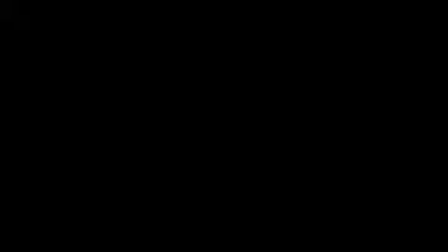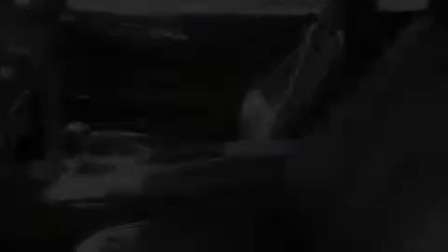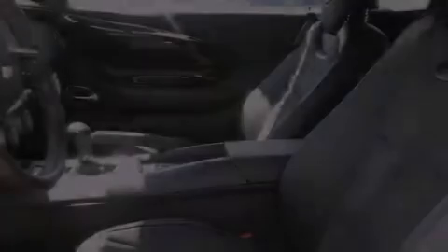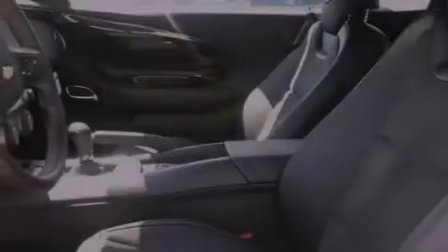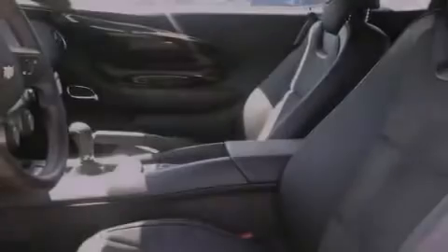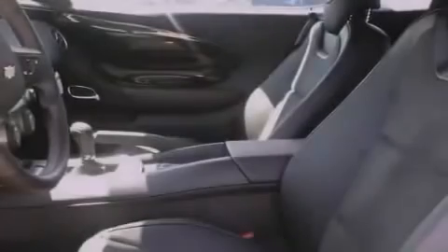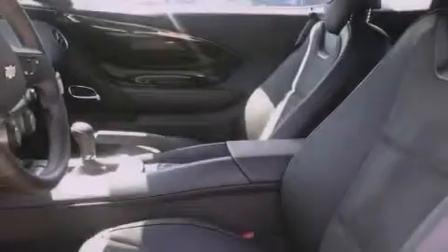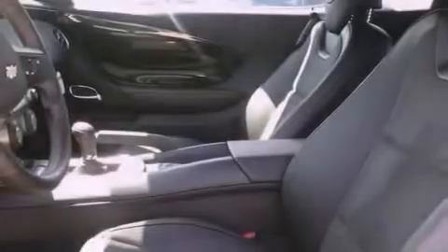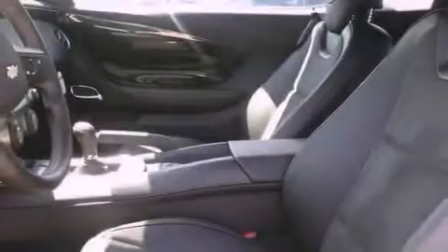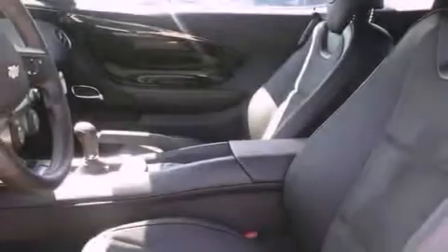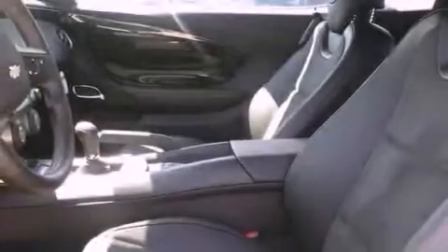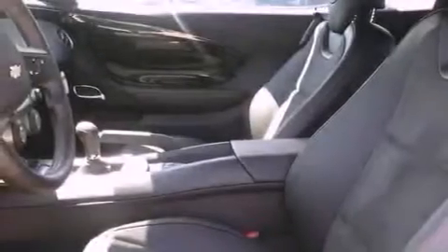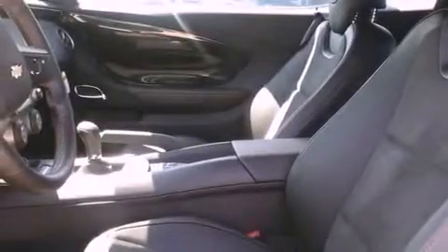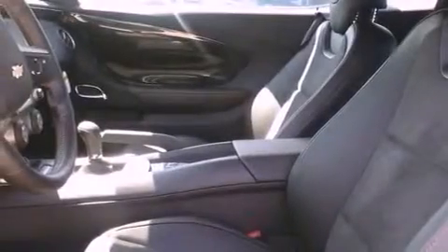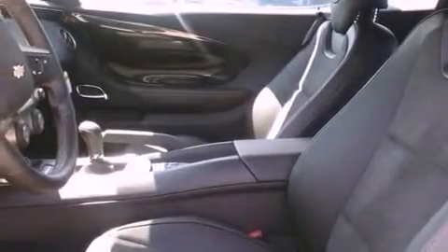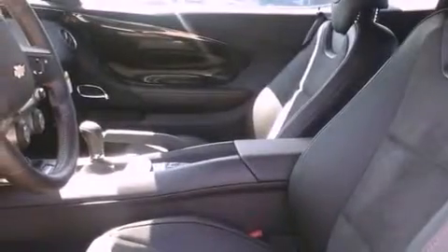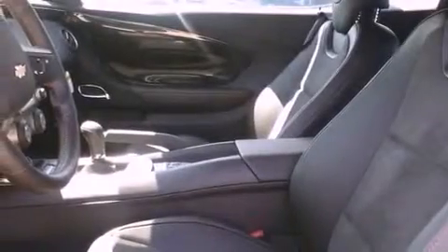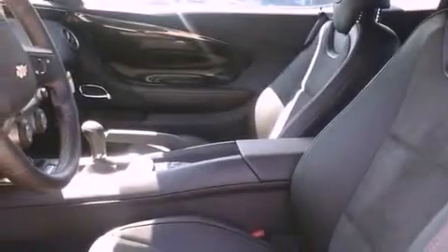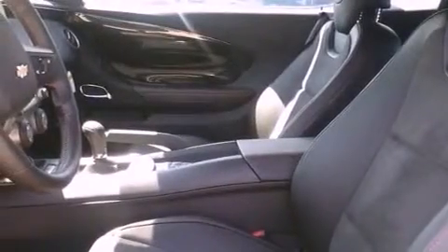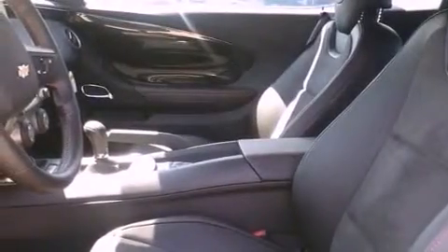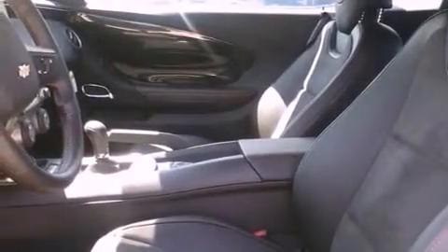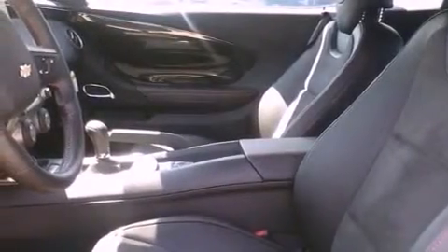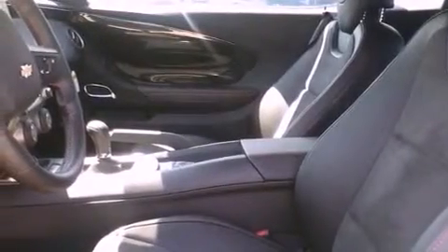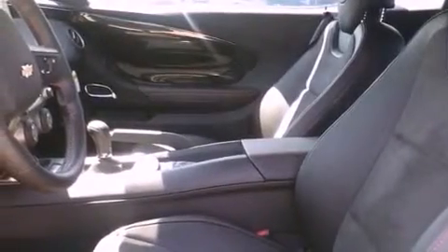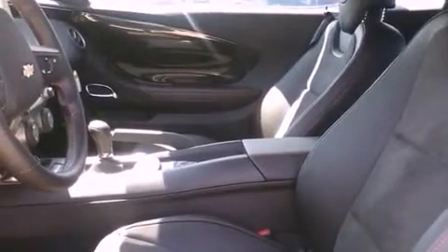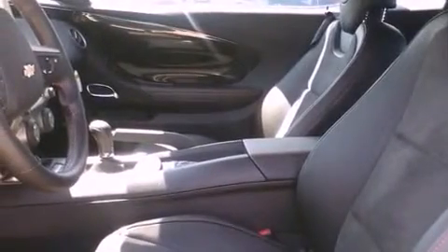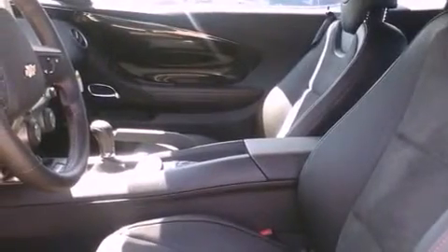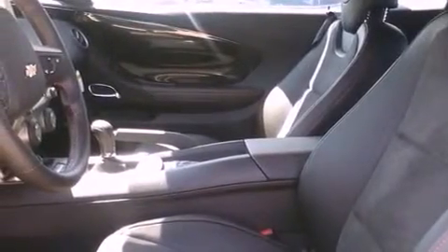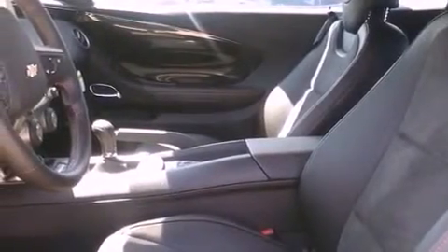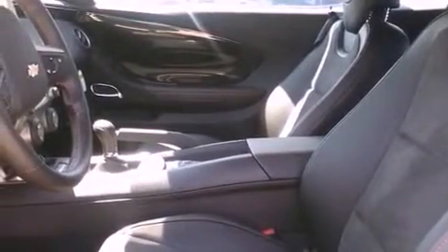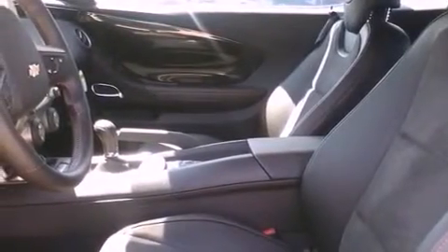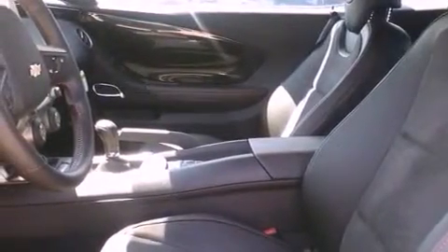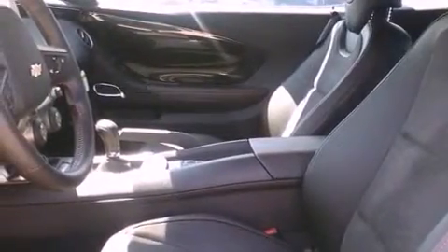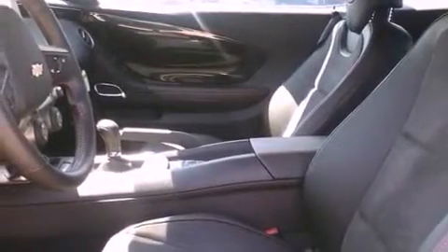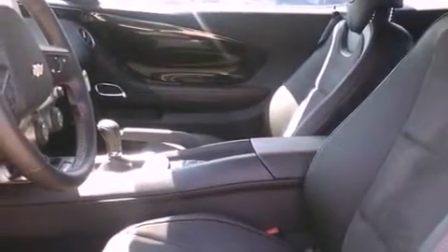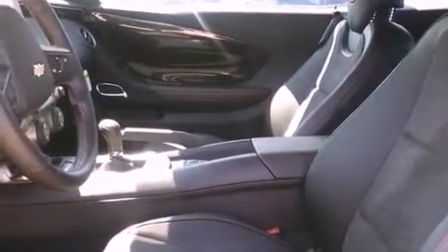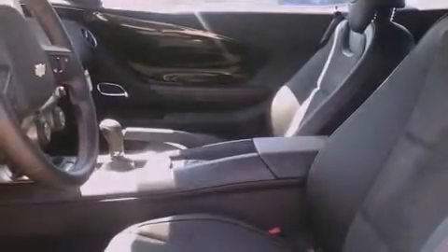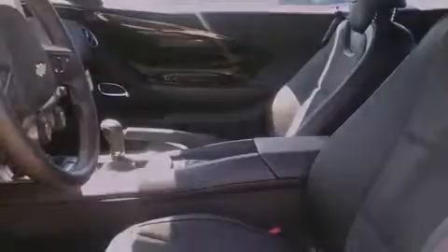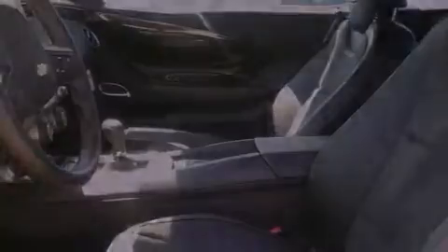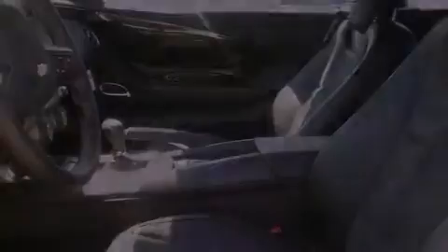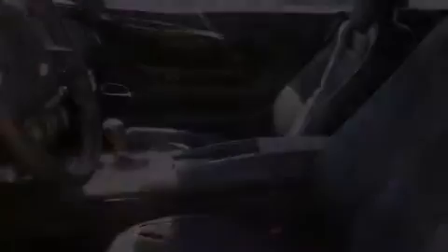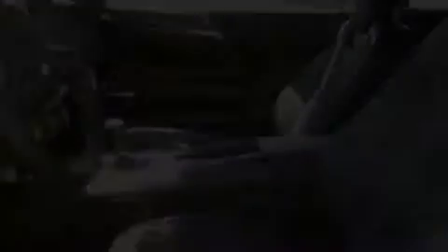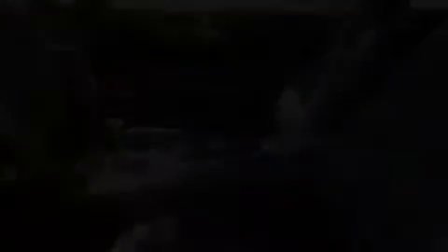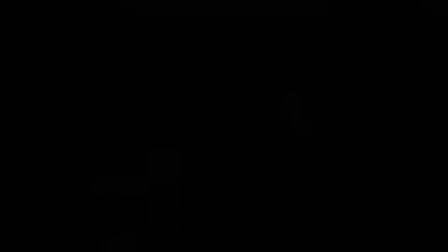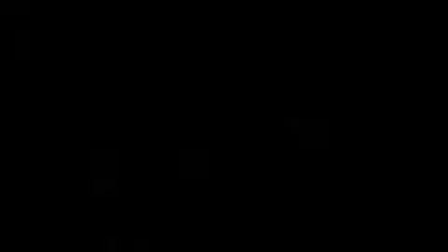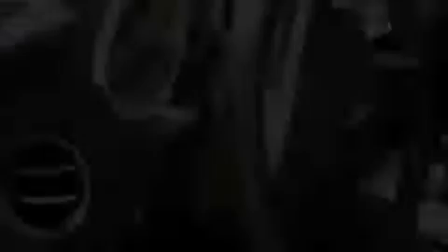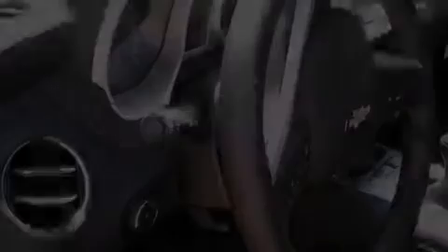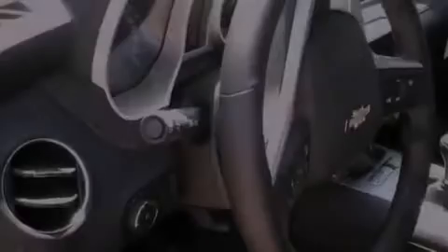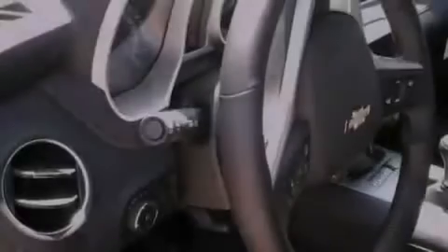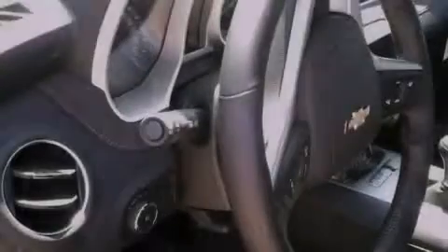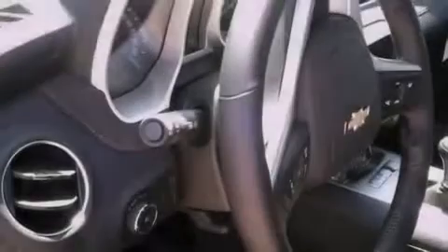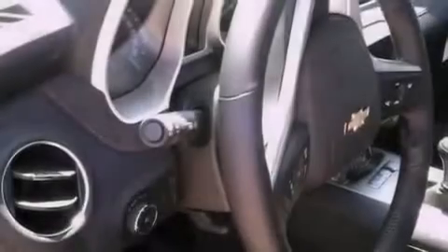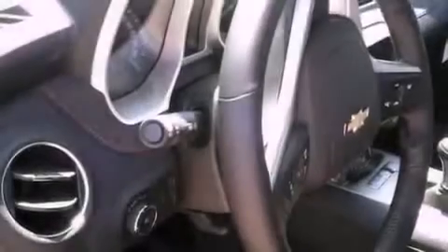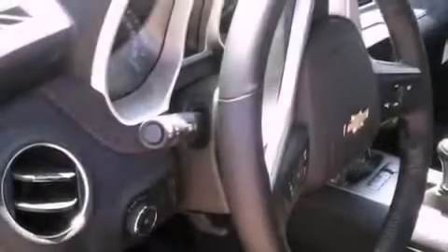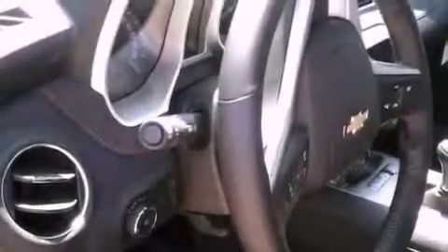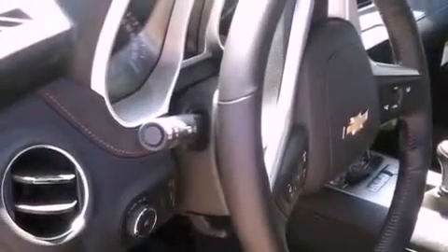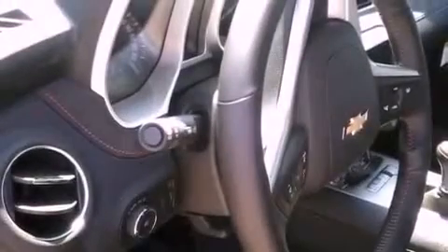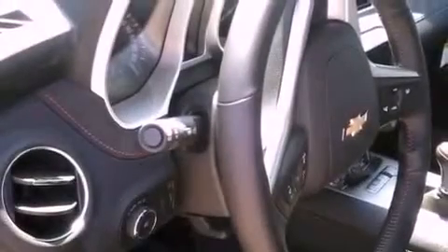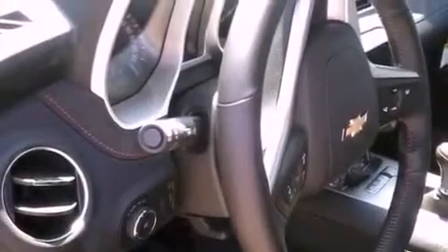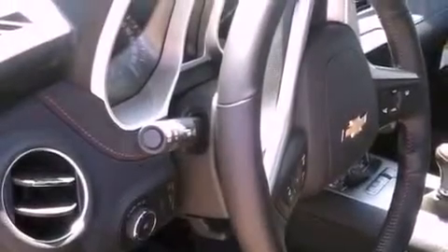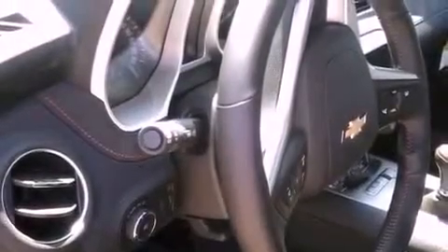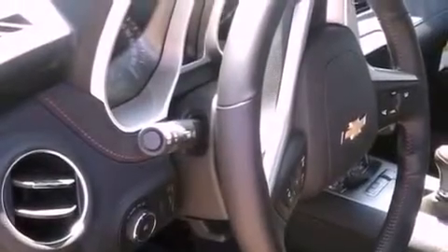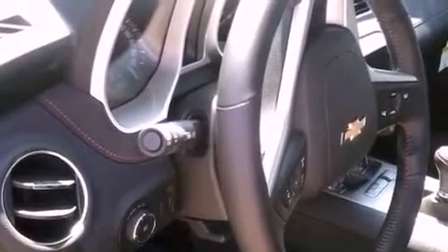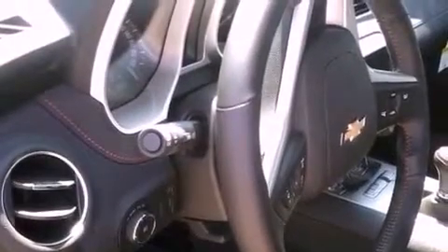Additional features include an anti-lock braking system, latch ready child seat anchors, a rear parking aid, a keyless entry system, and an auxiliary power outlet.